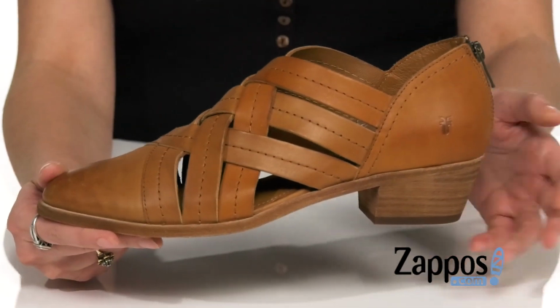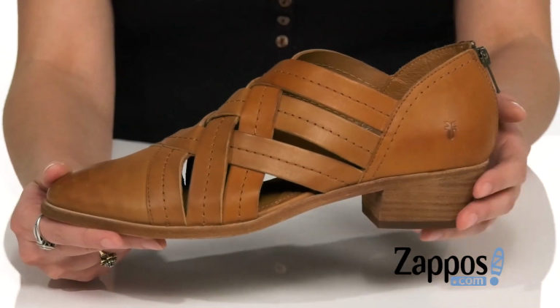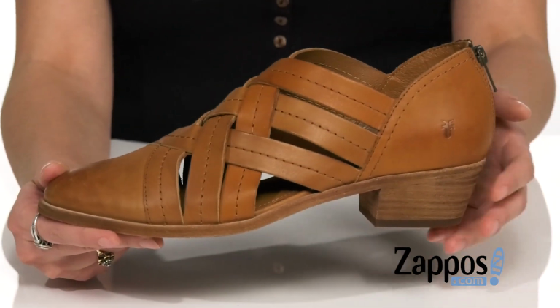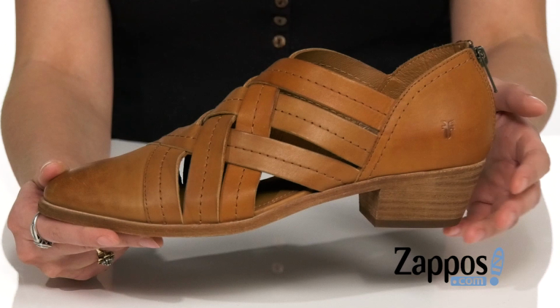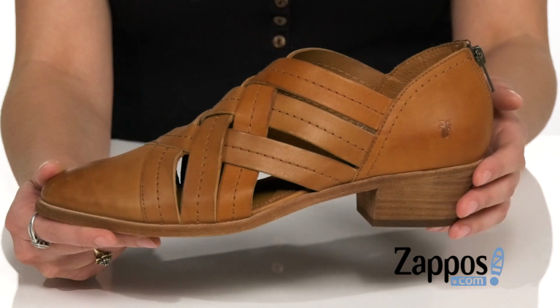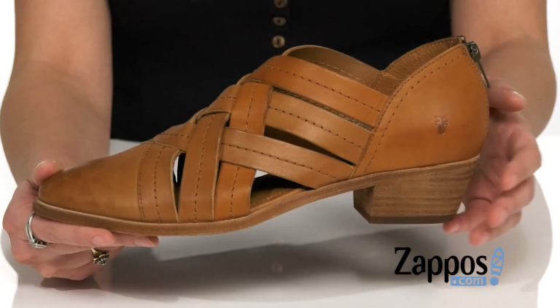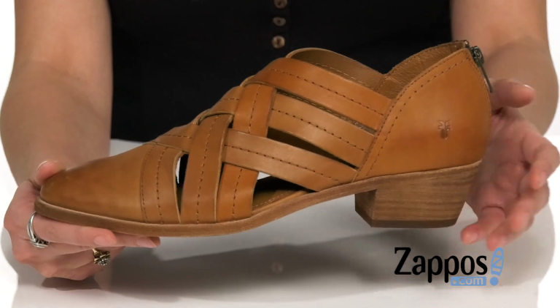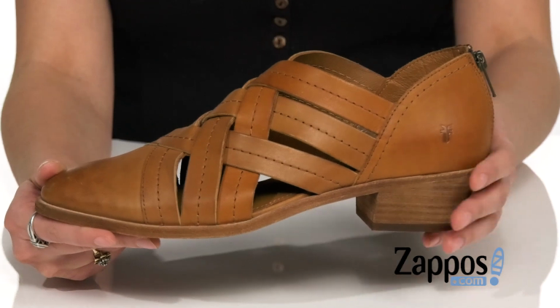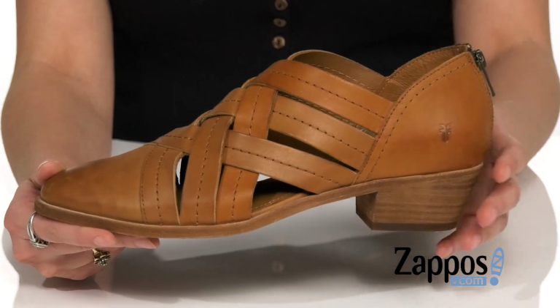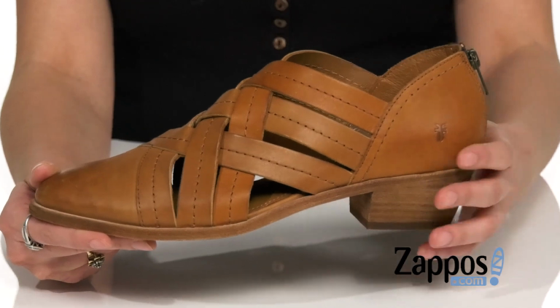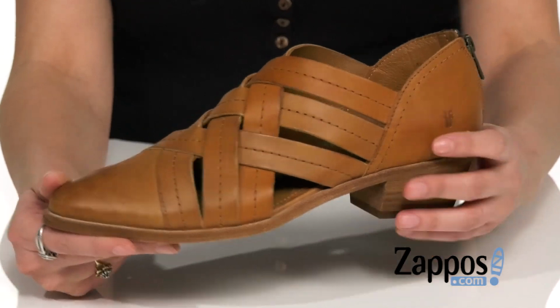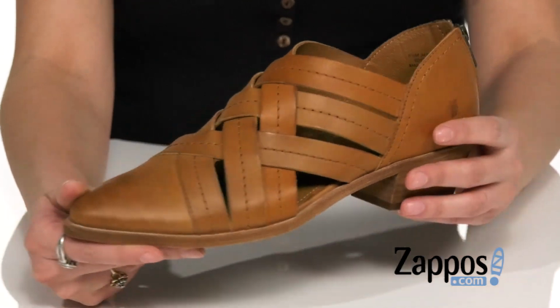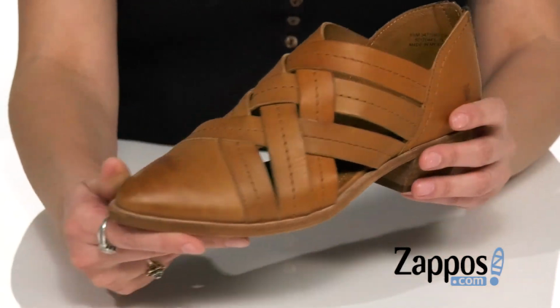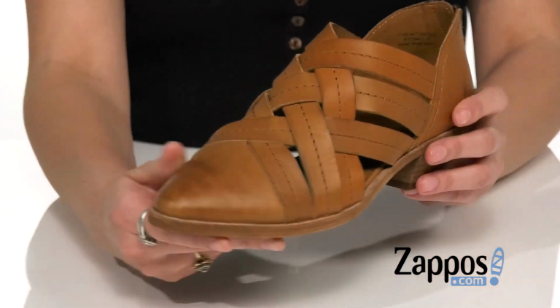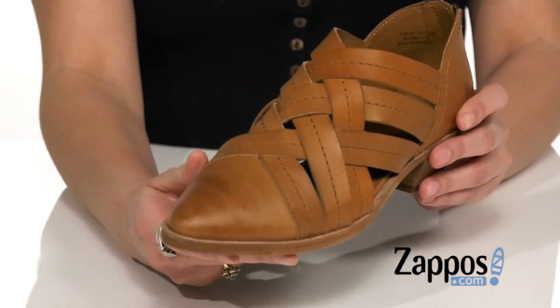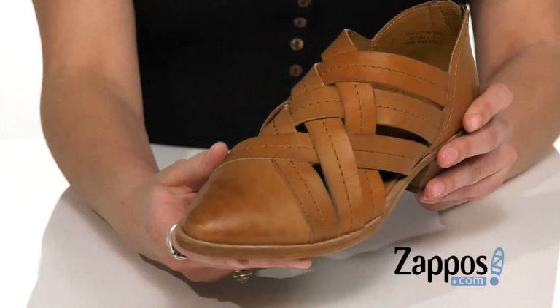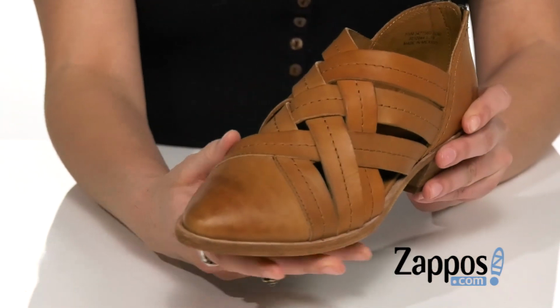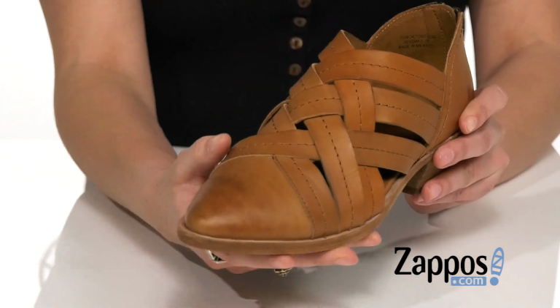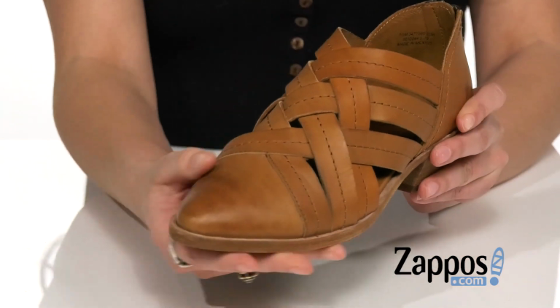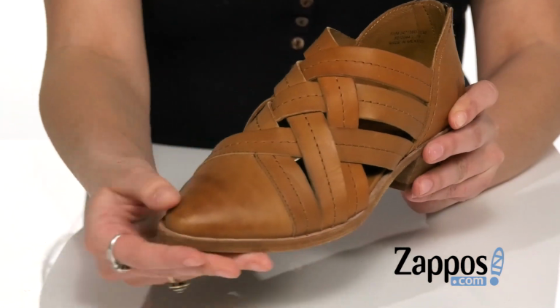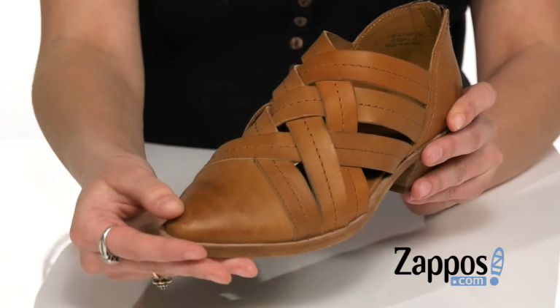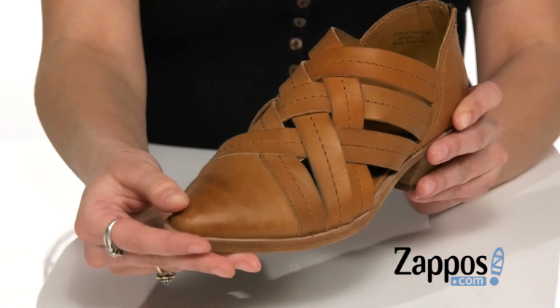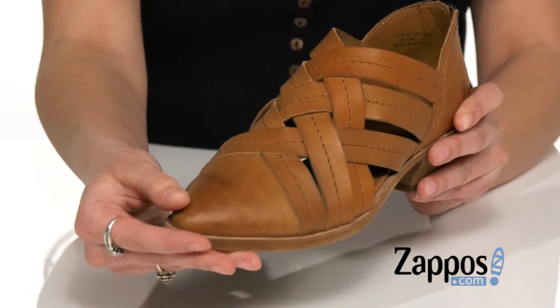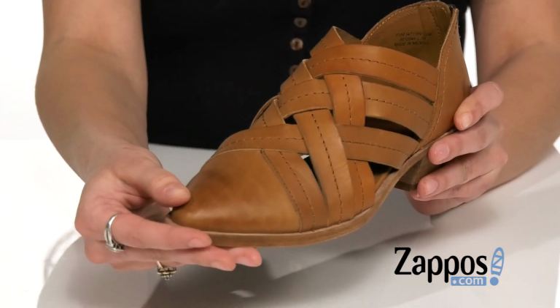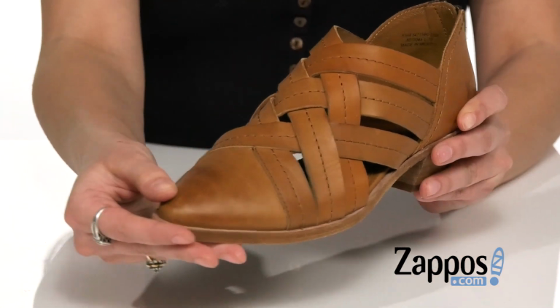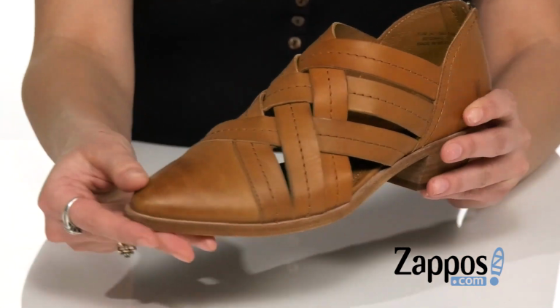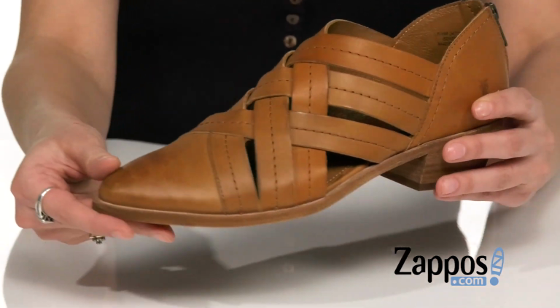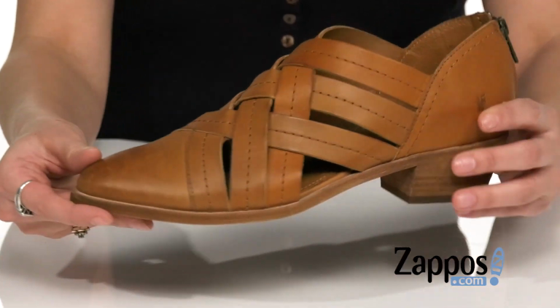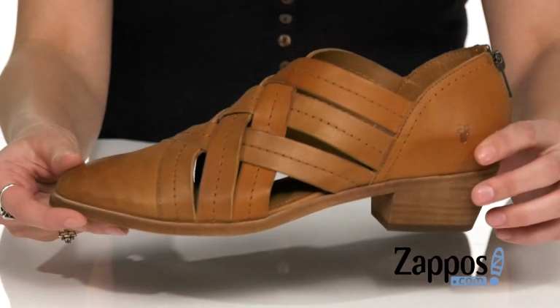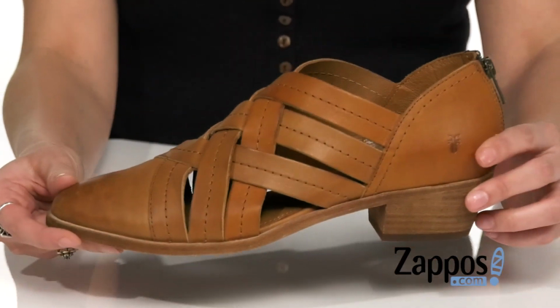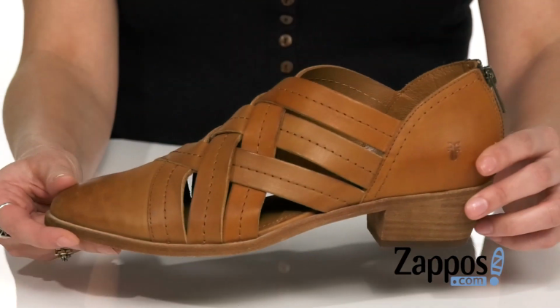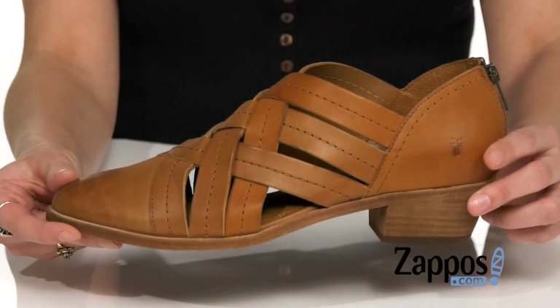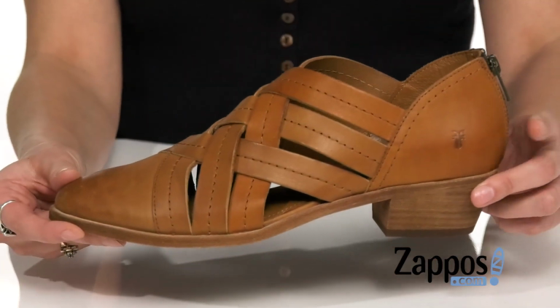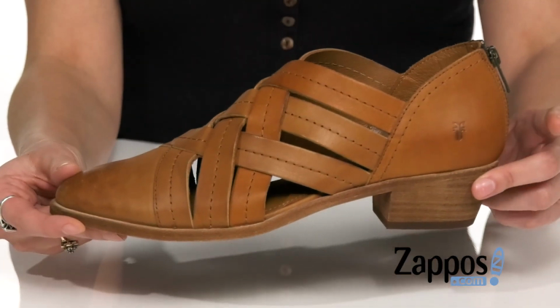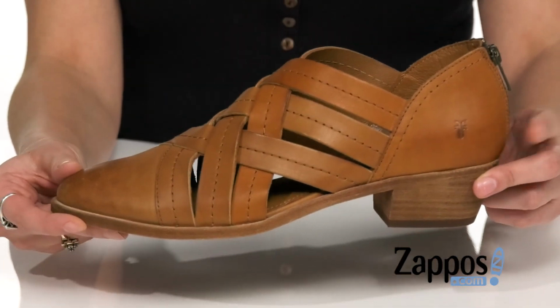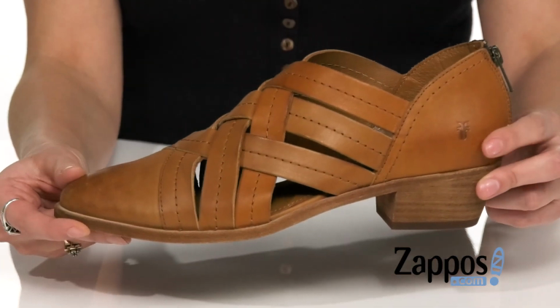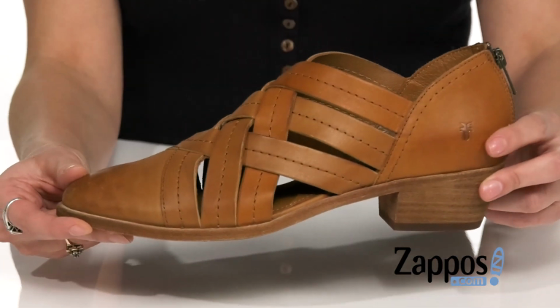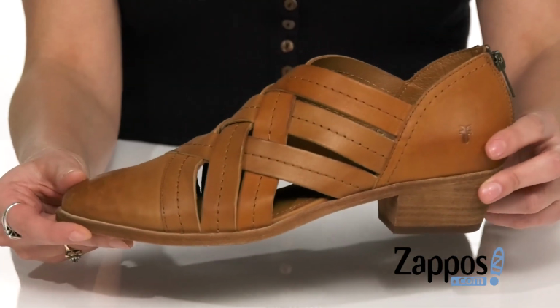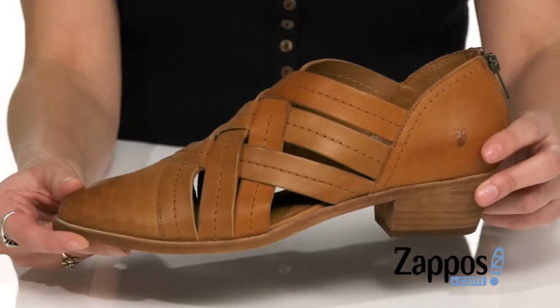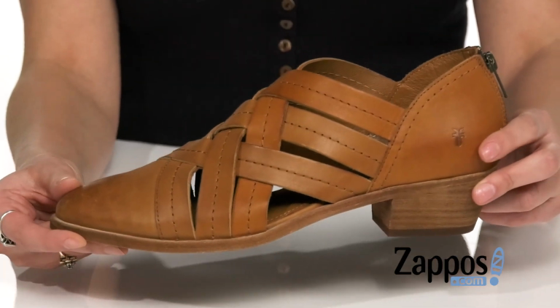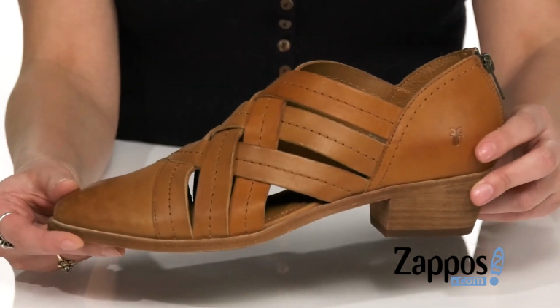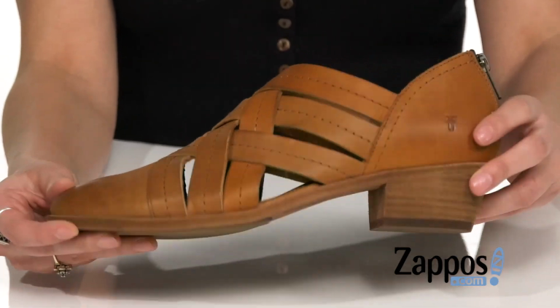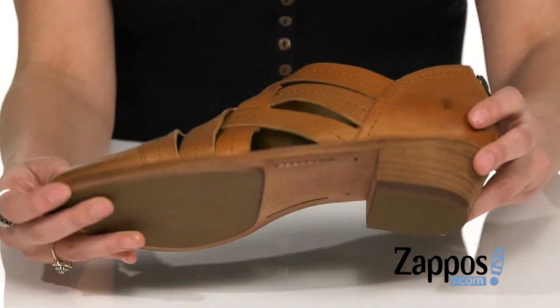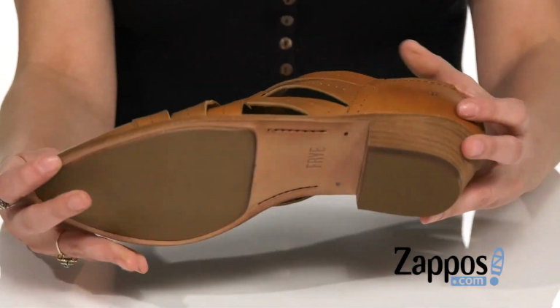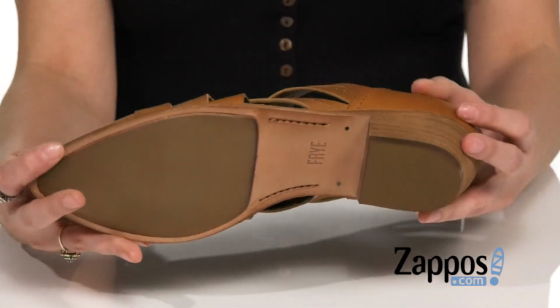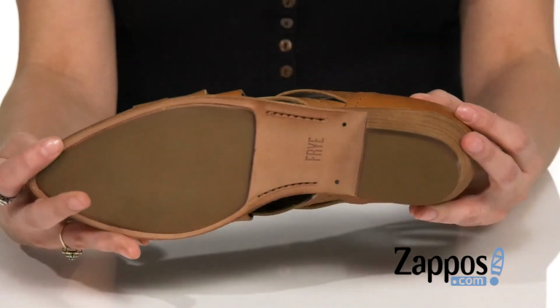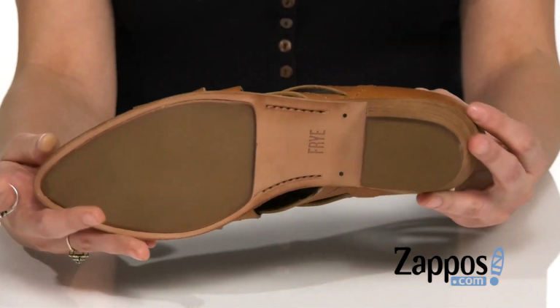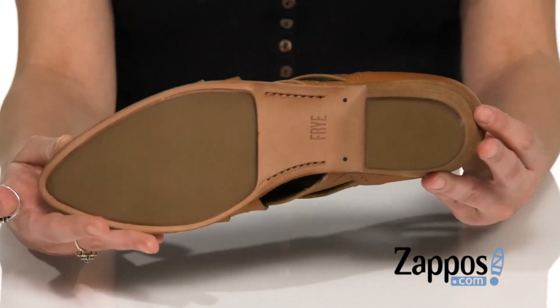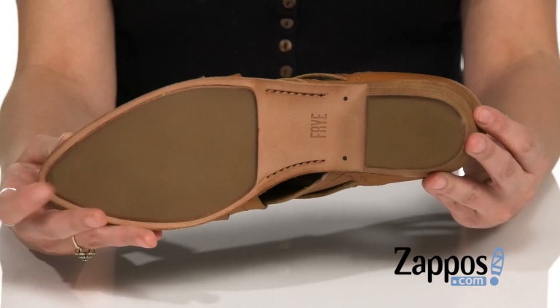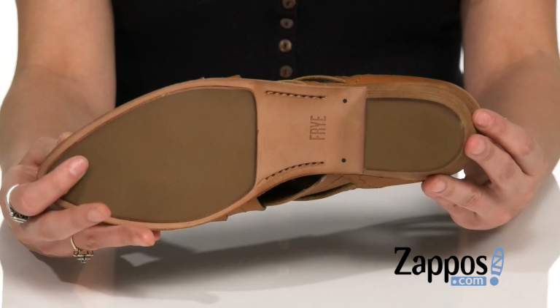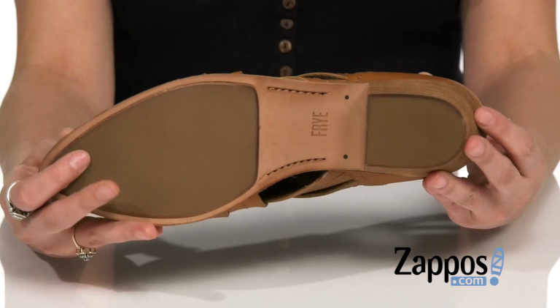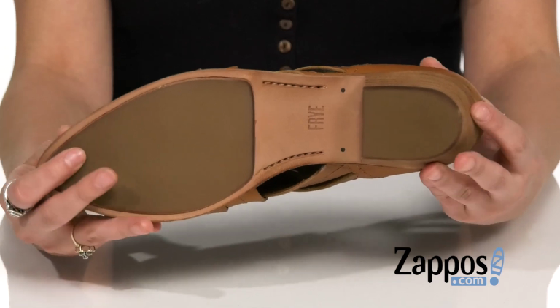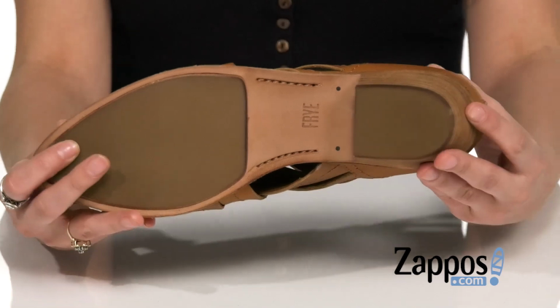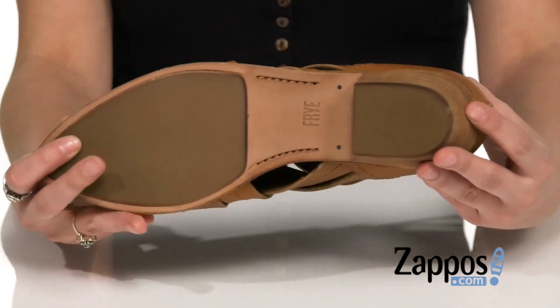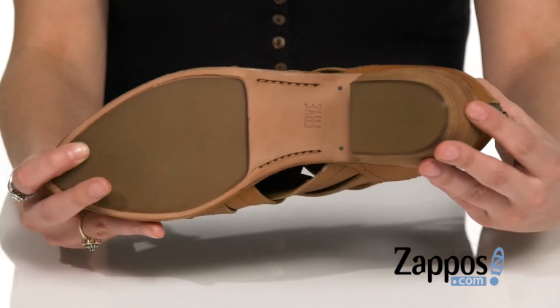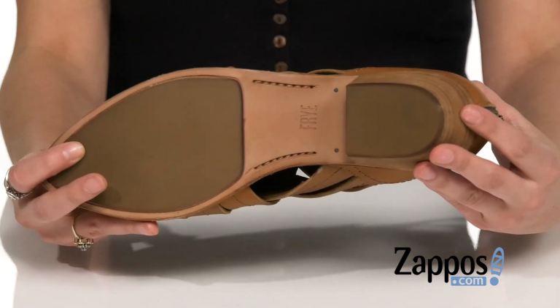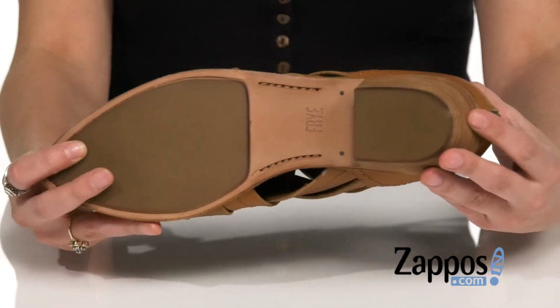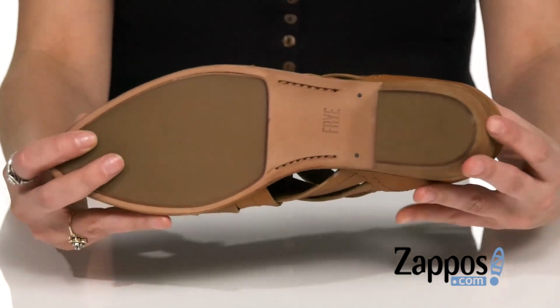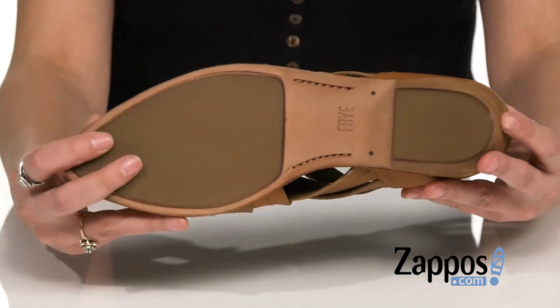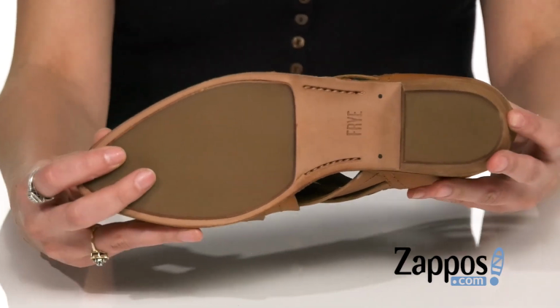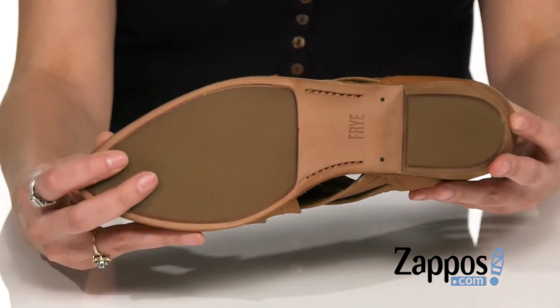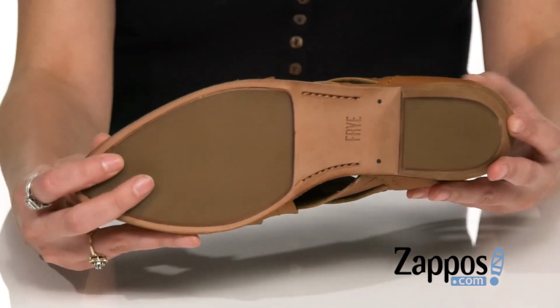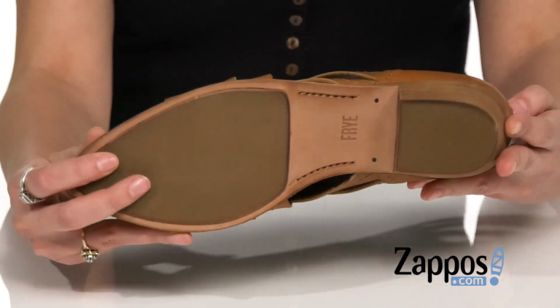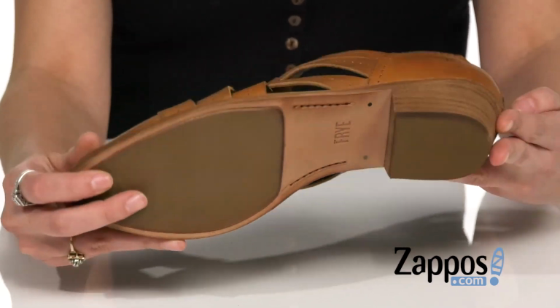You've got a mini heel here at the back for a slight boost in height. I love the pointed toe as well. It's all on top of a leather and rubber outsole.